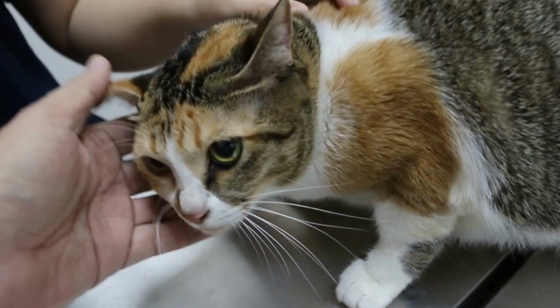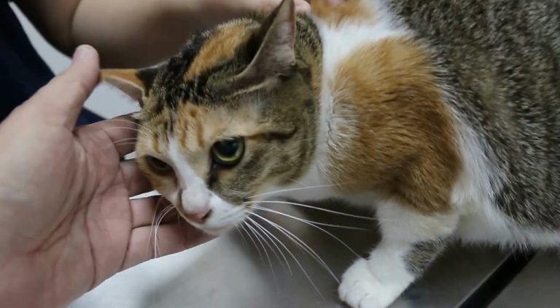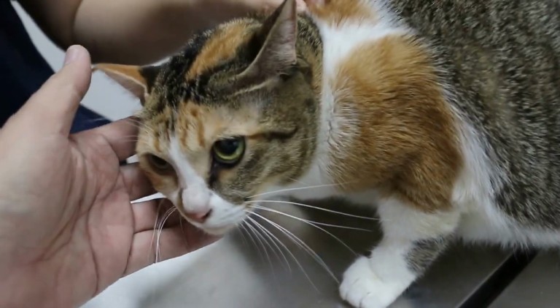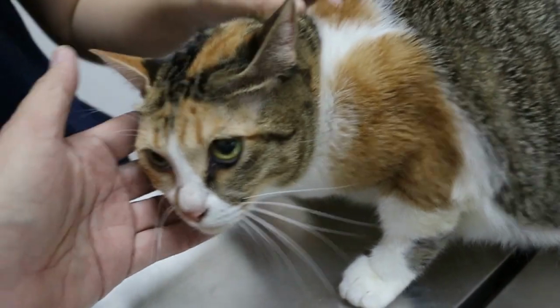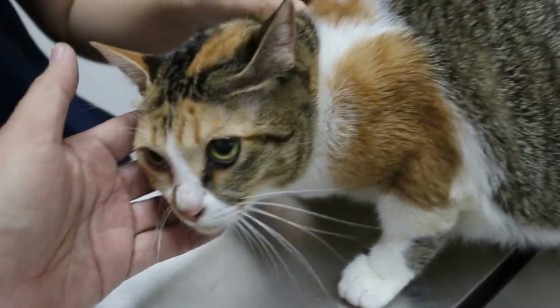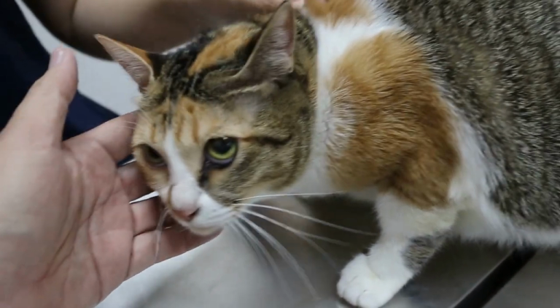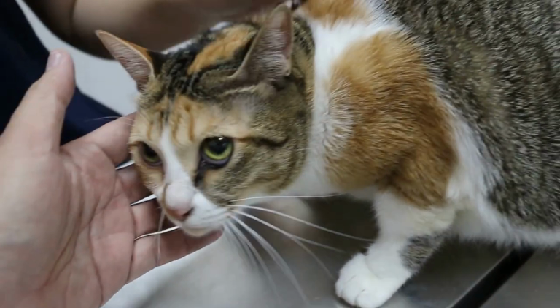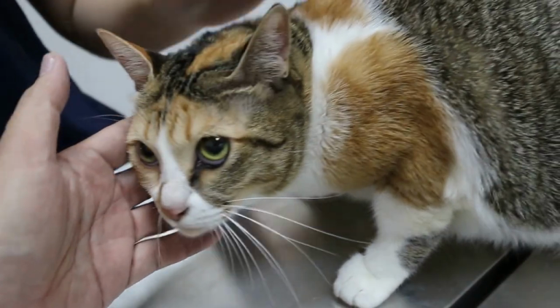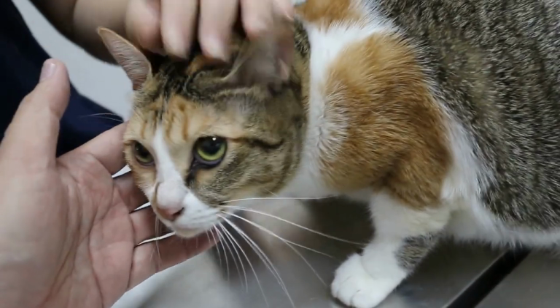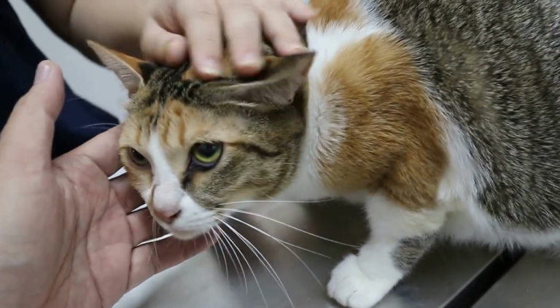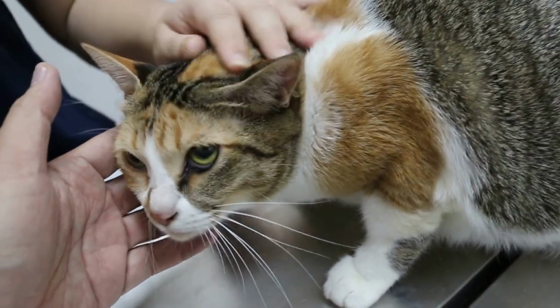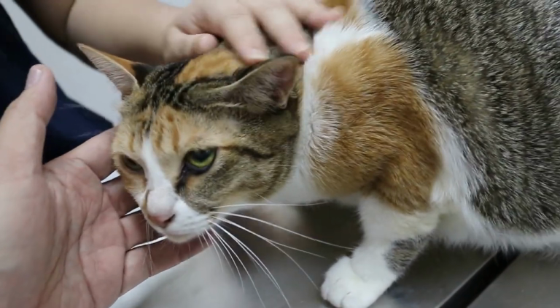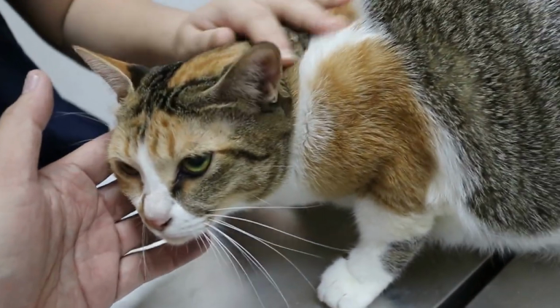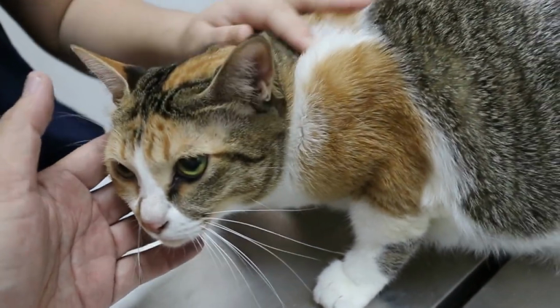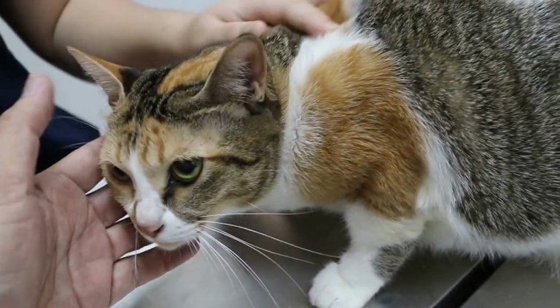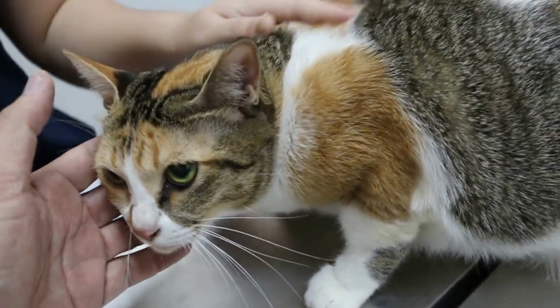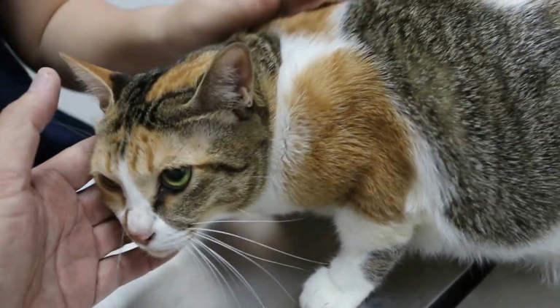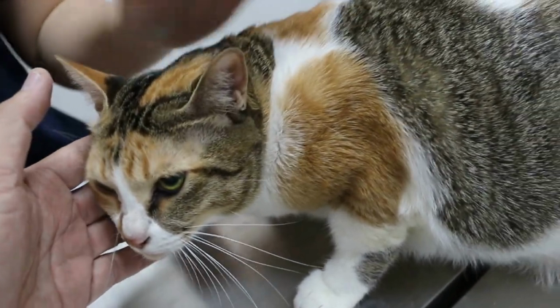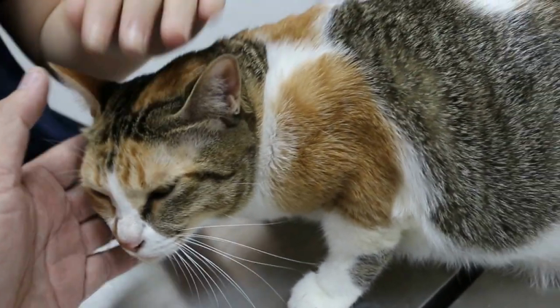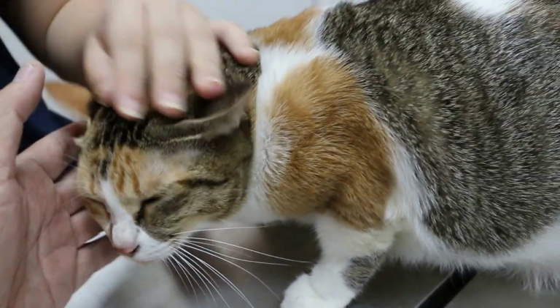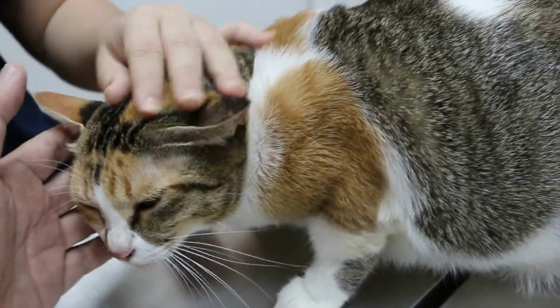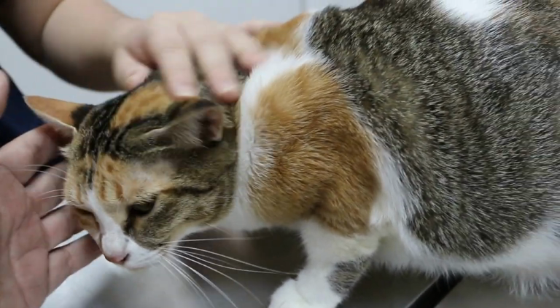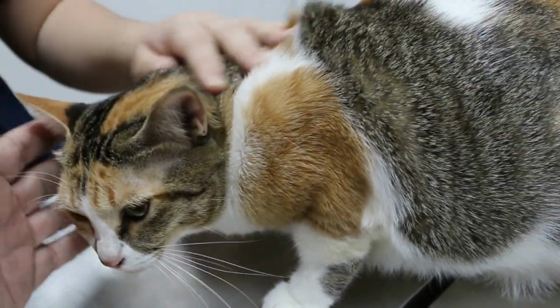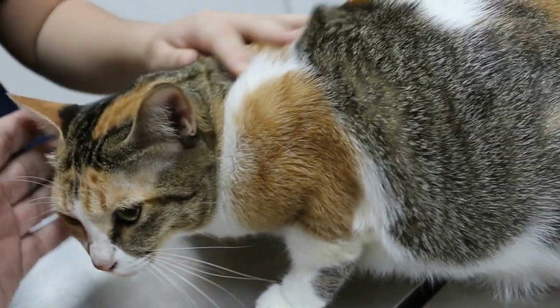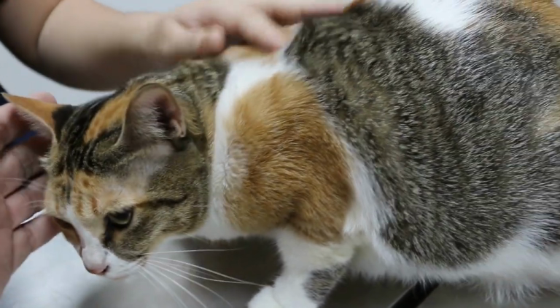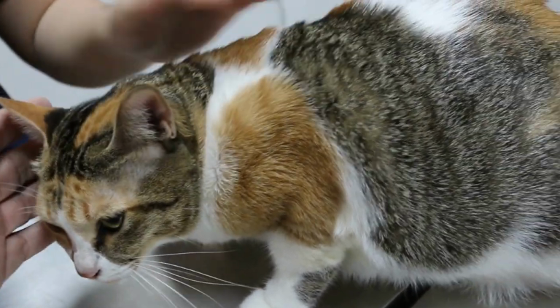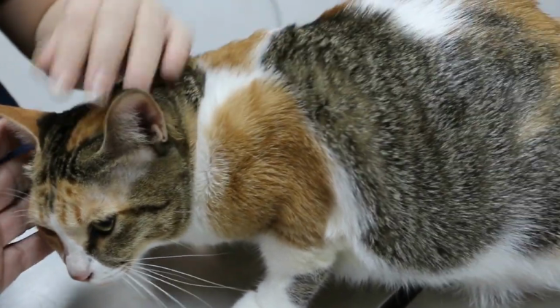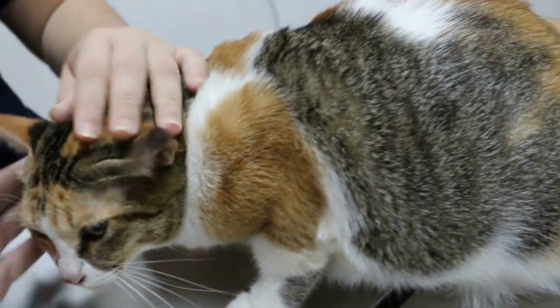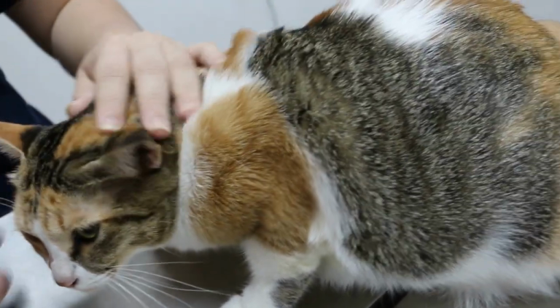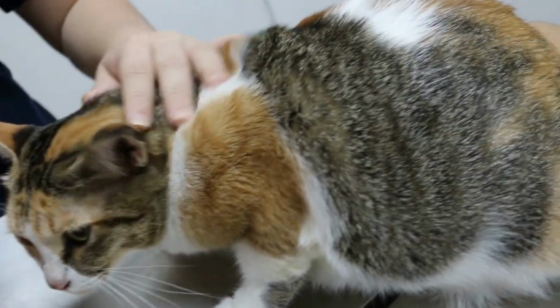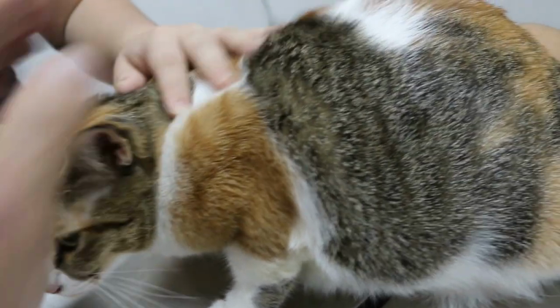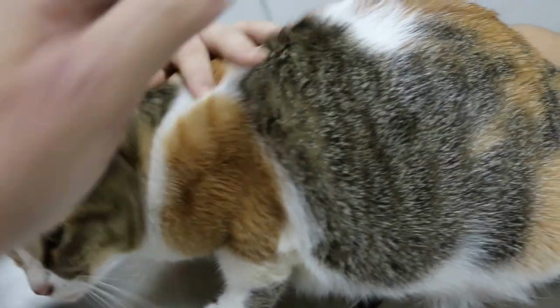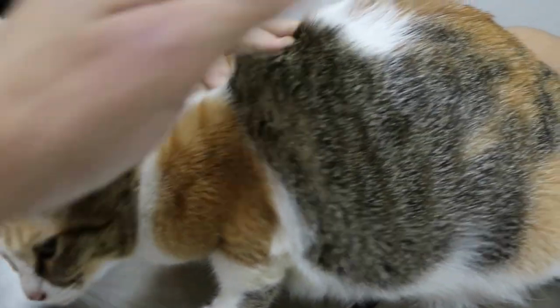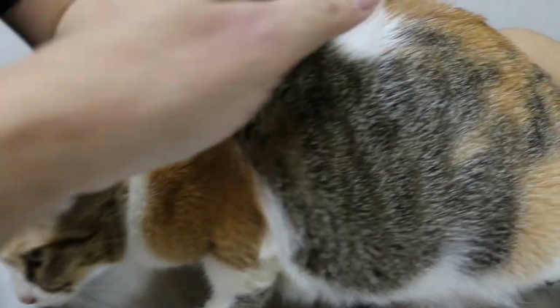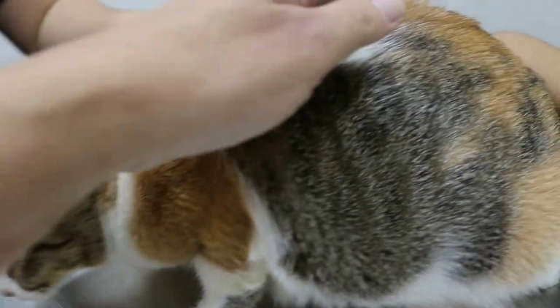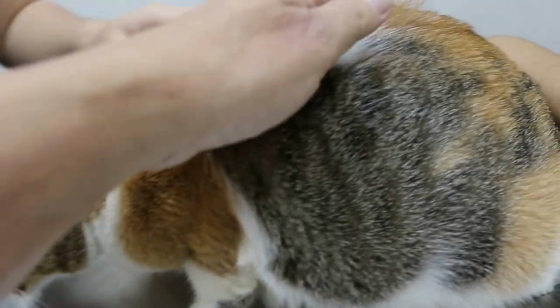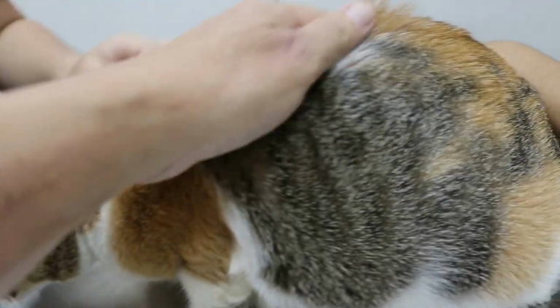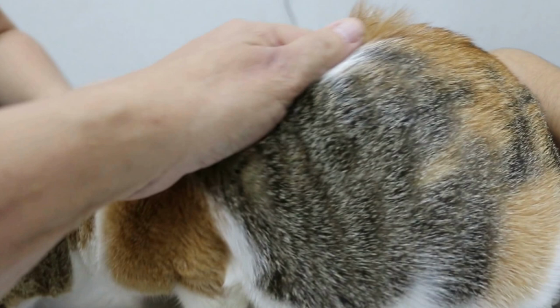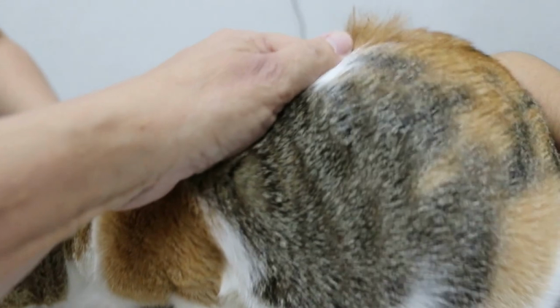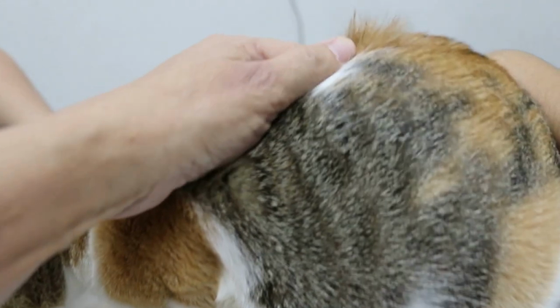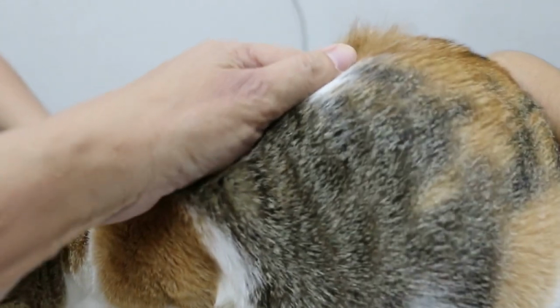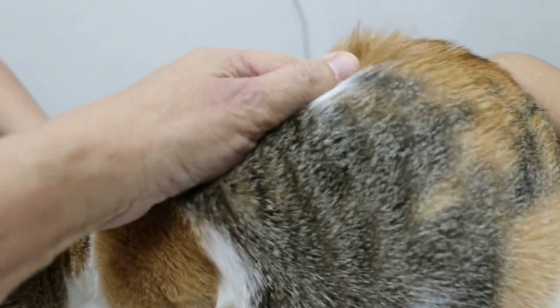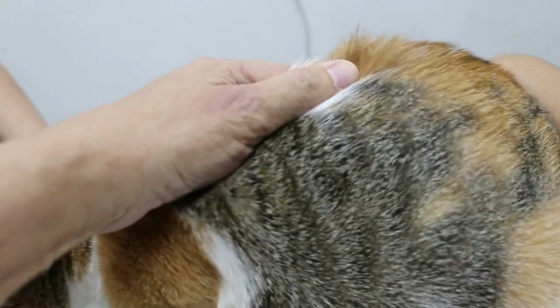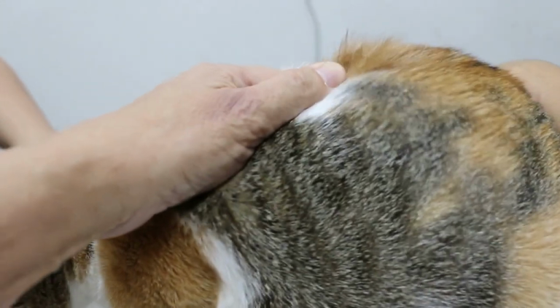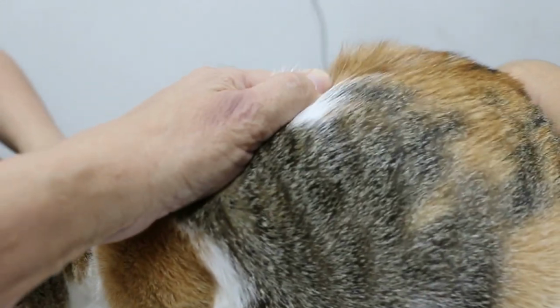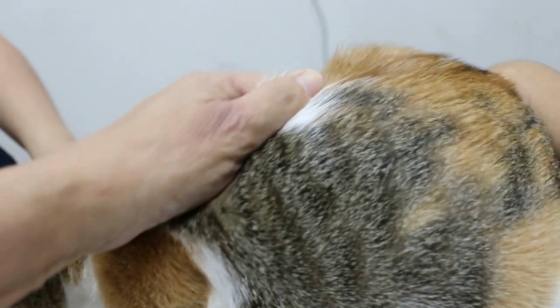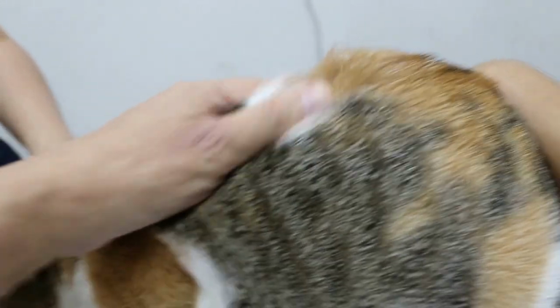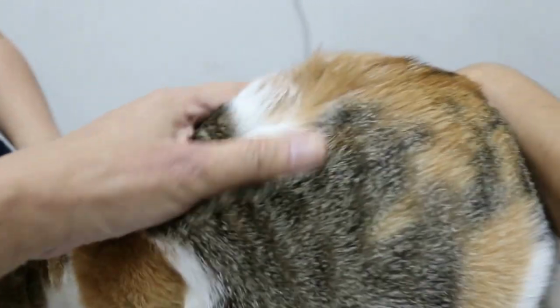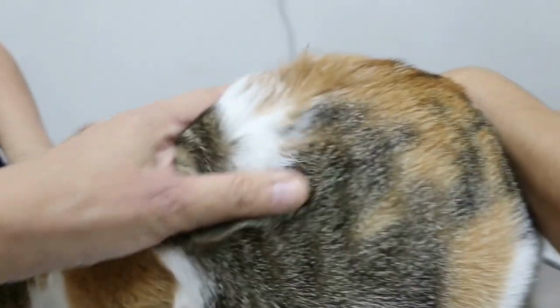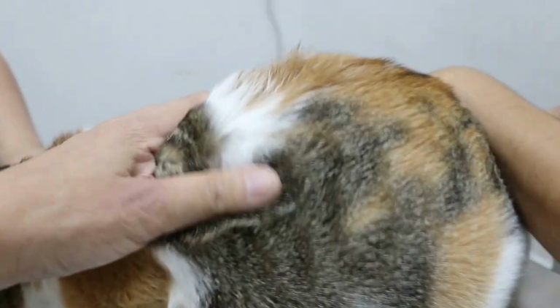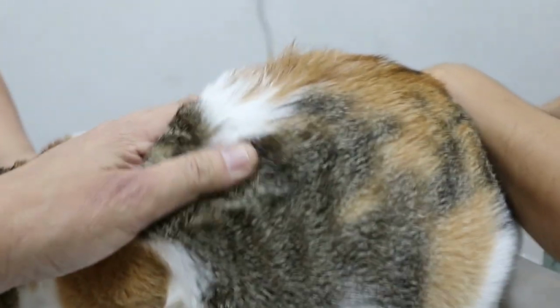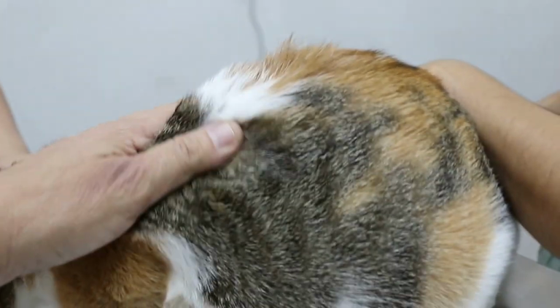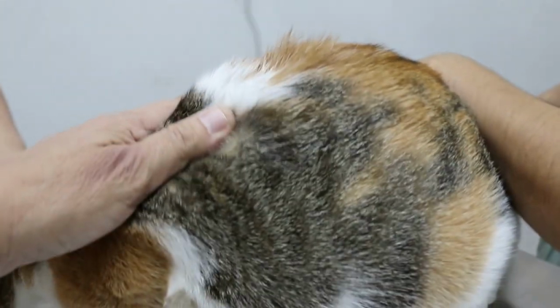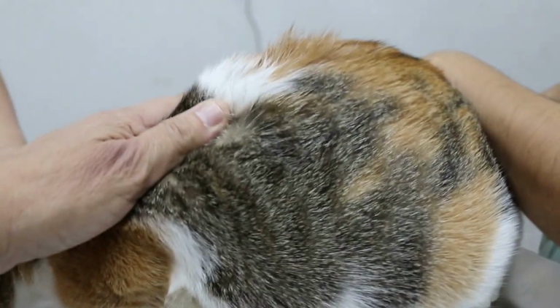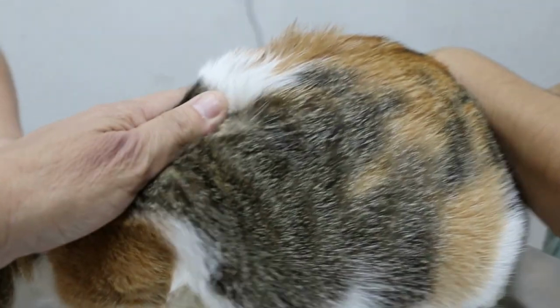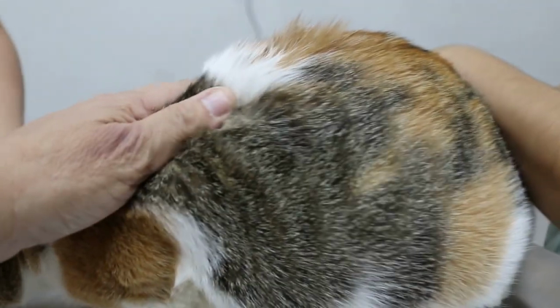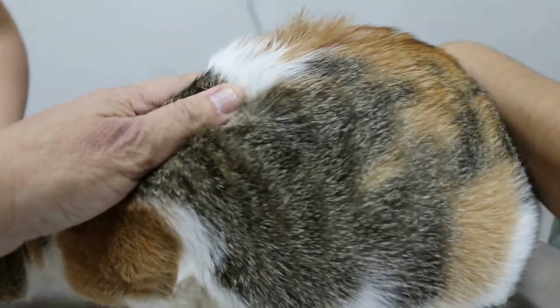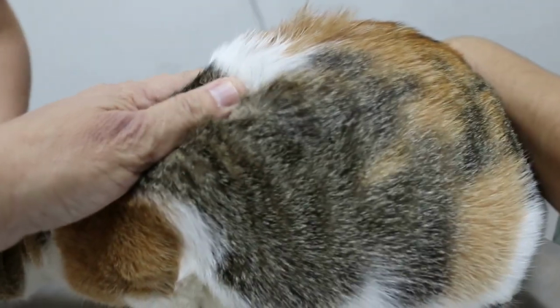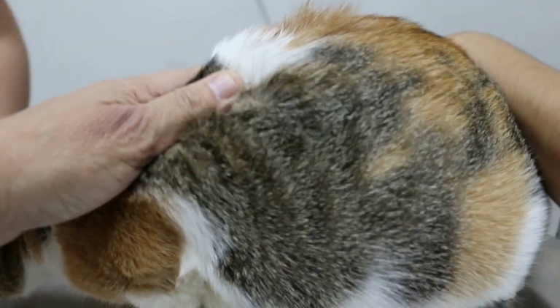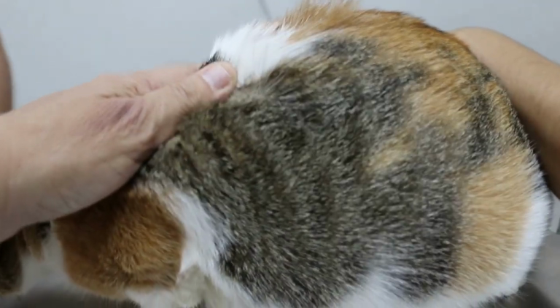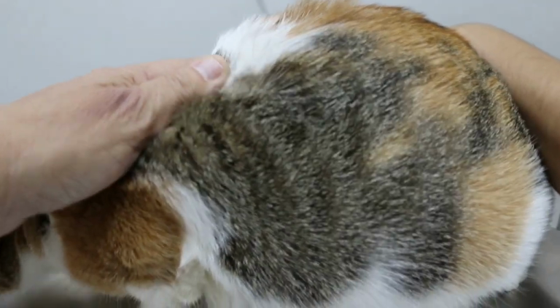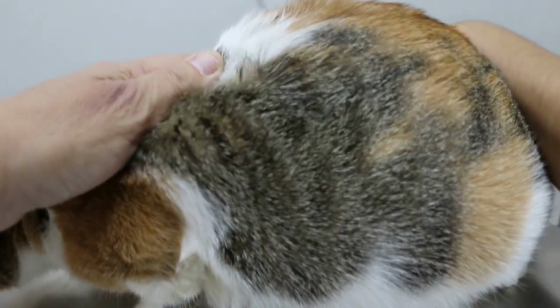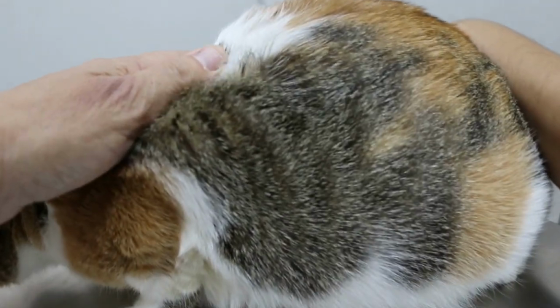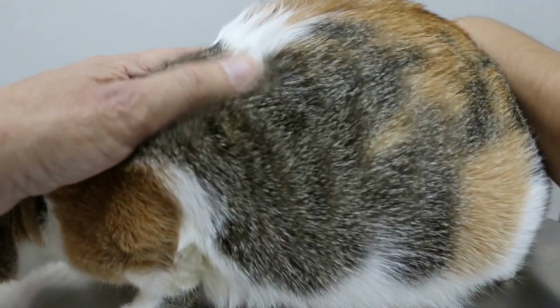They went for an ultrasound, and the vet said that there is a remnant of the ovary.